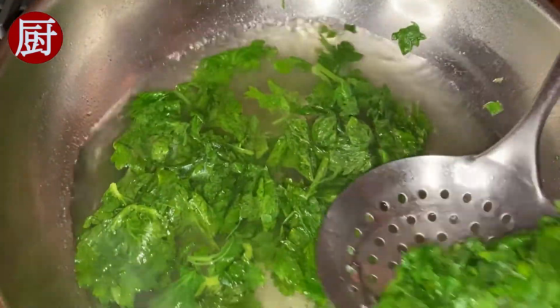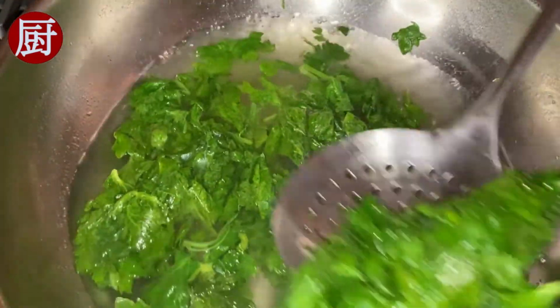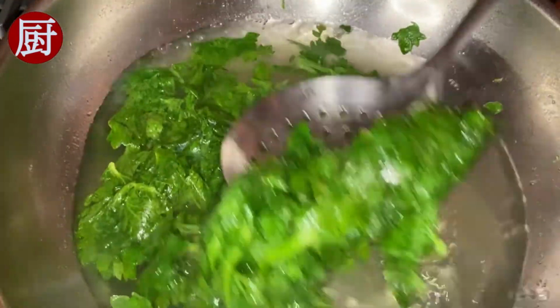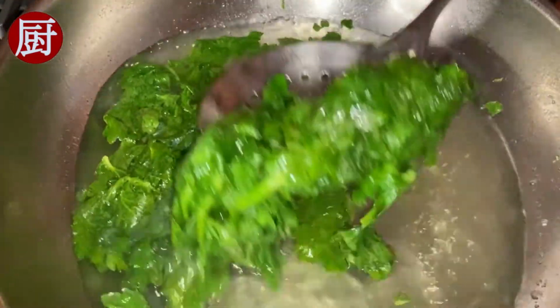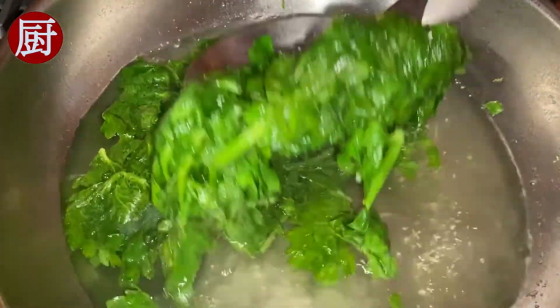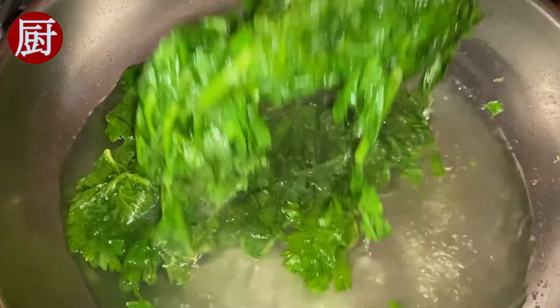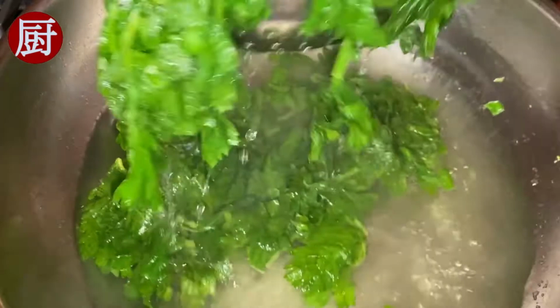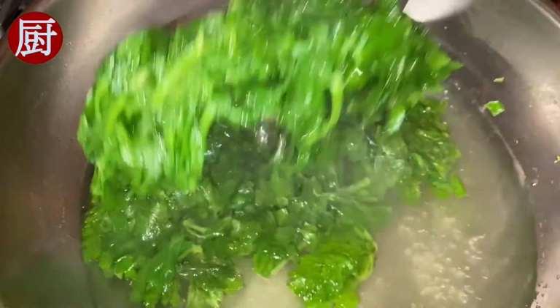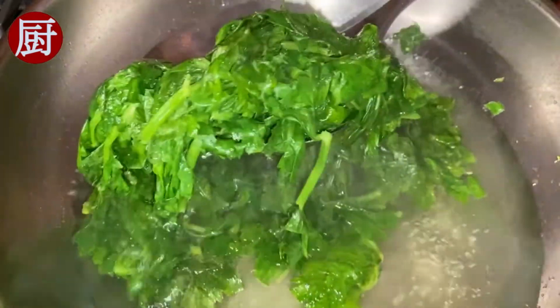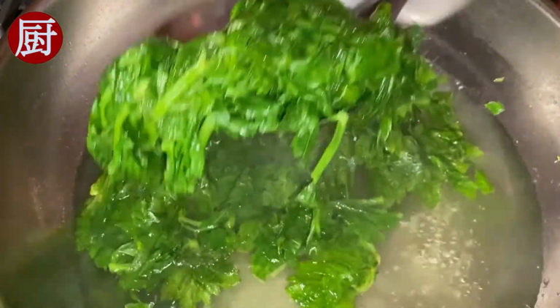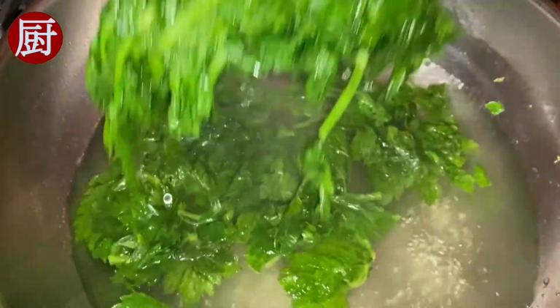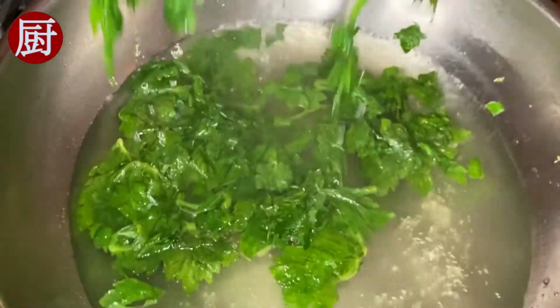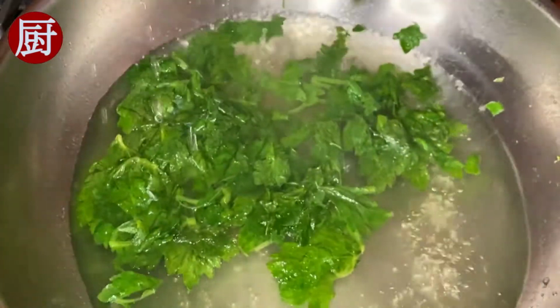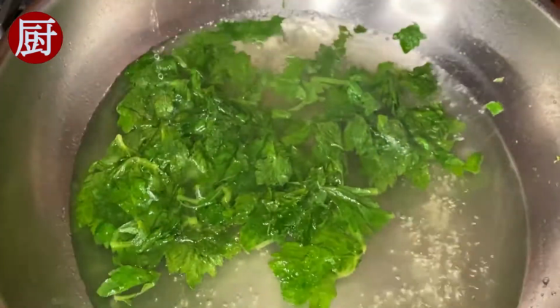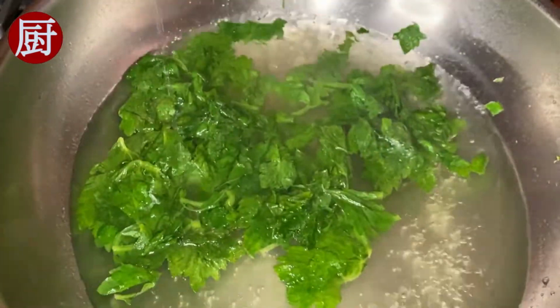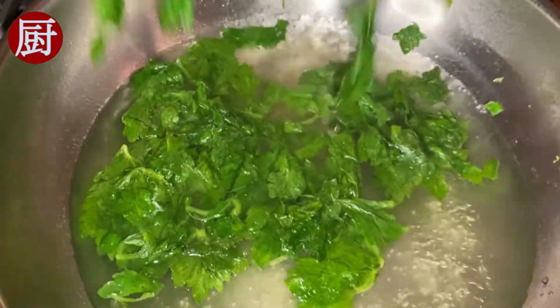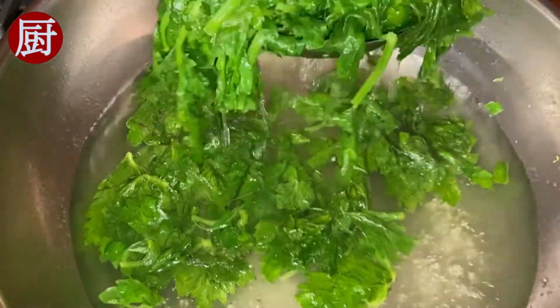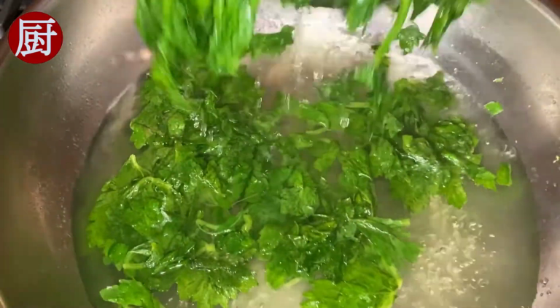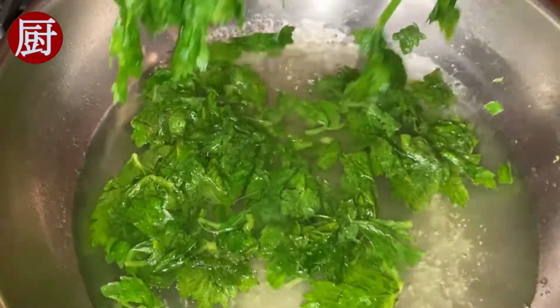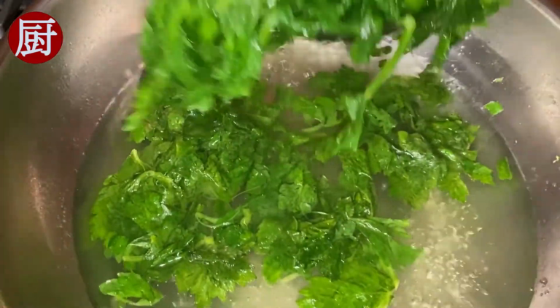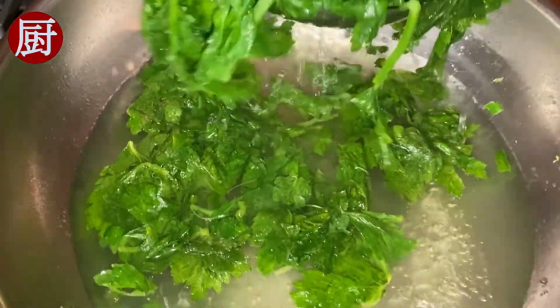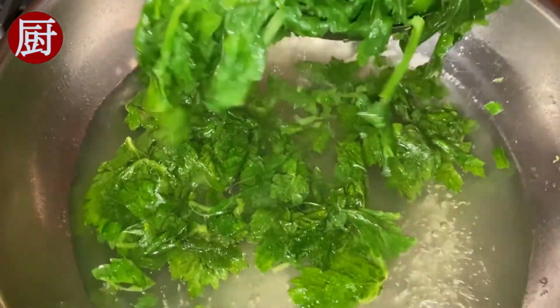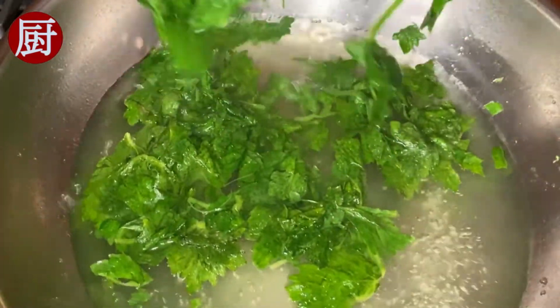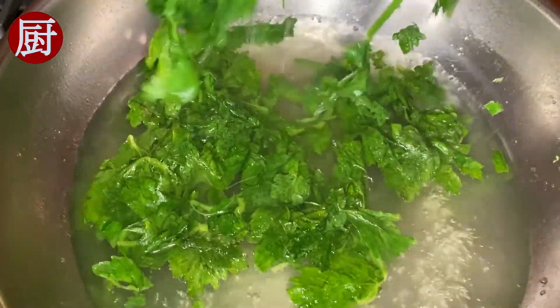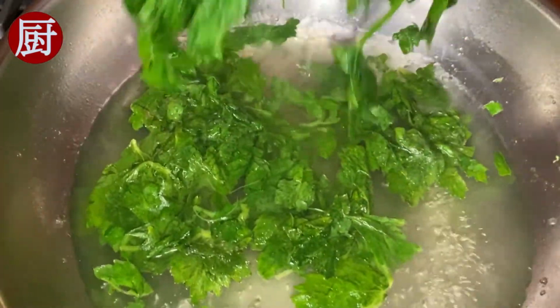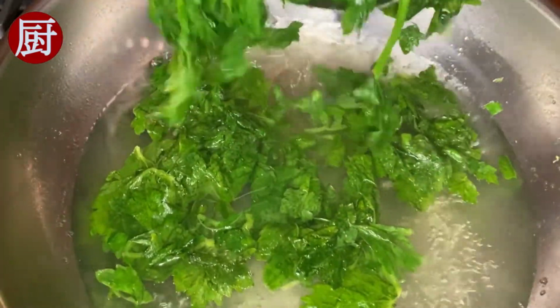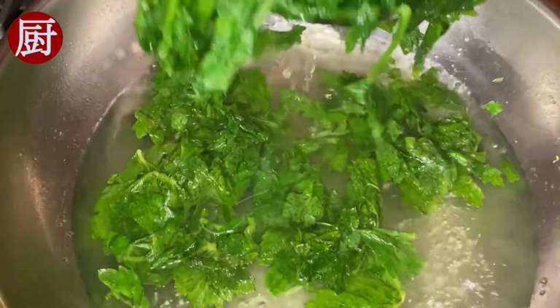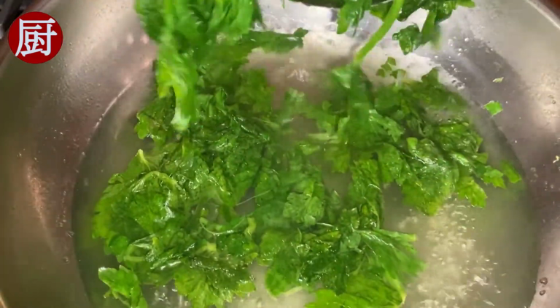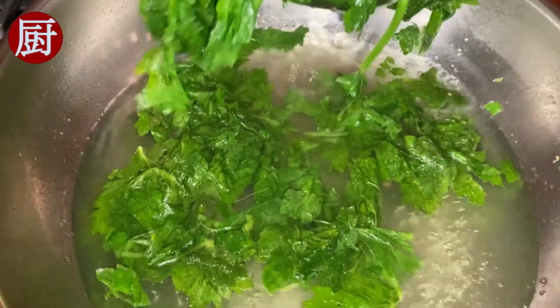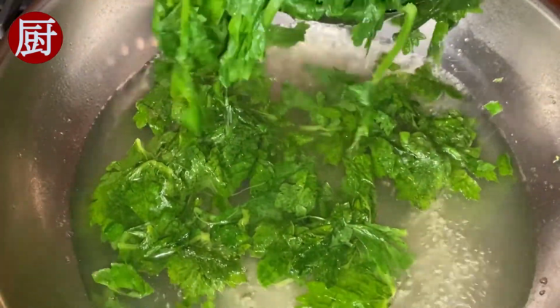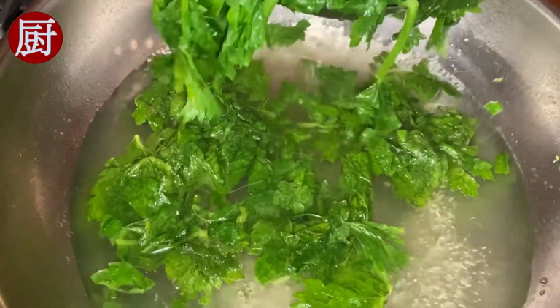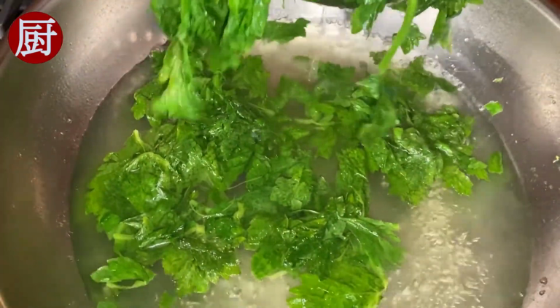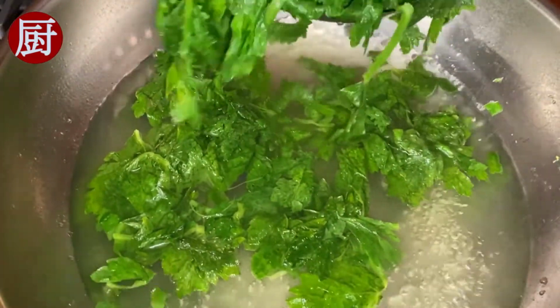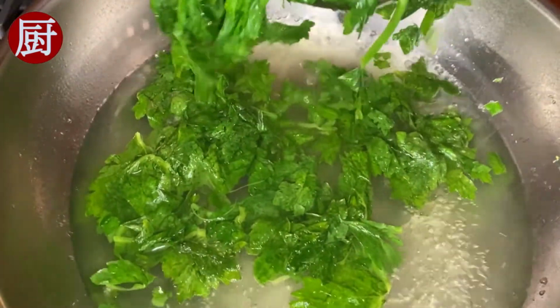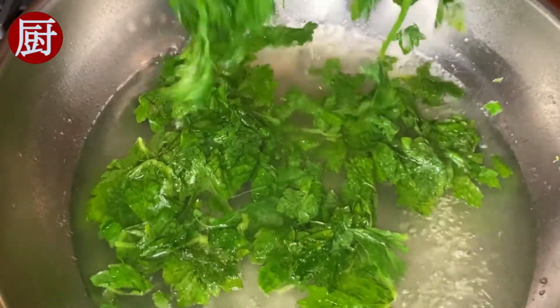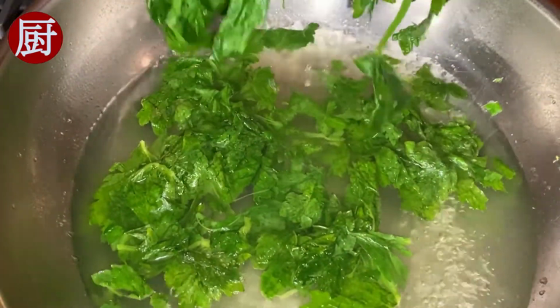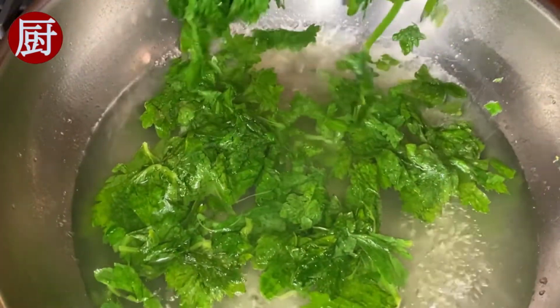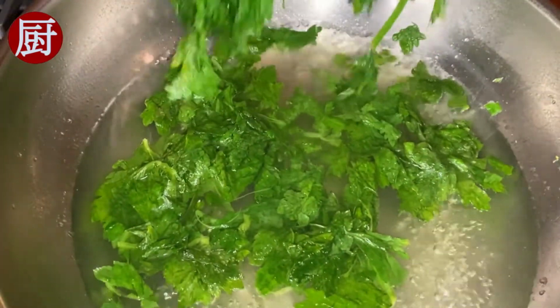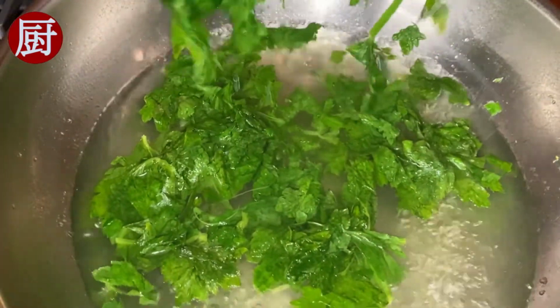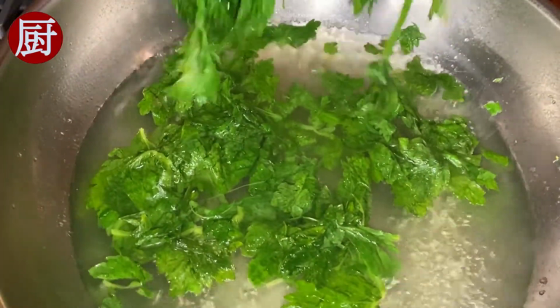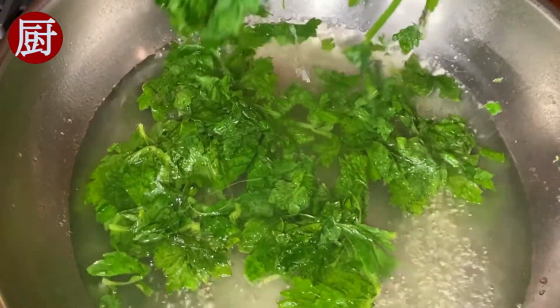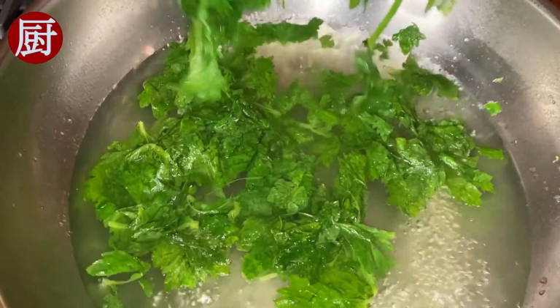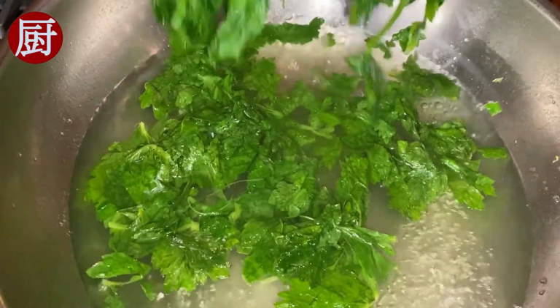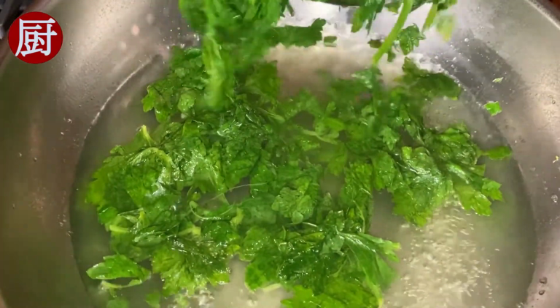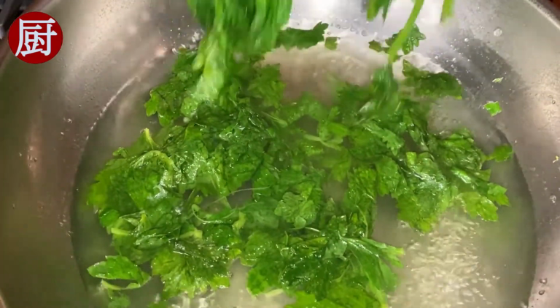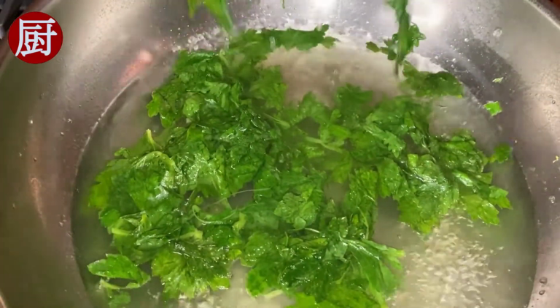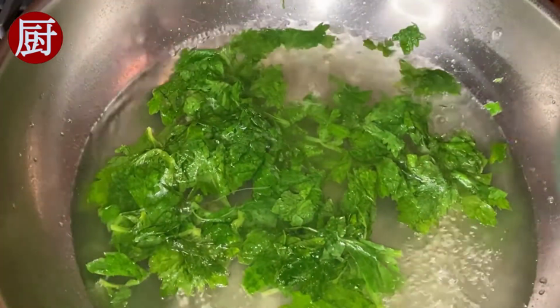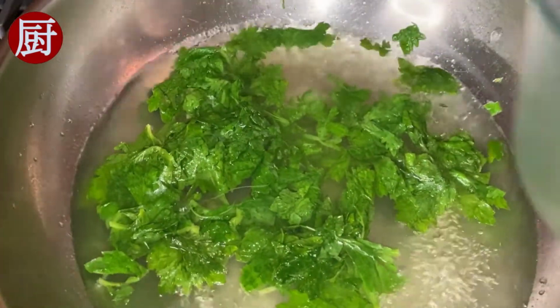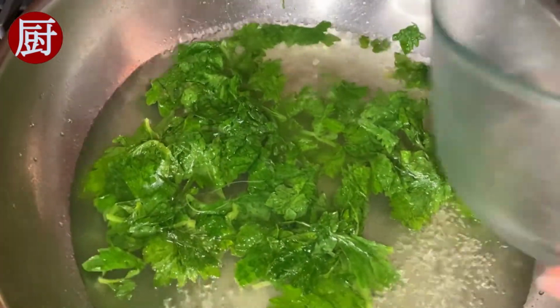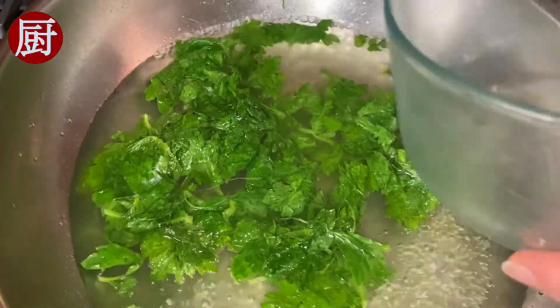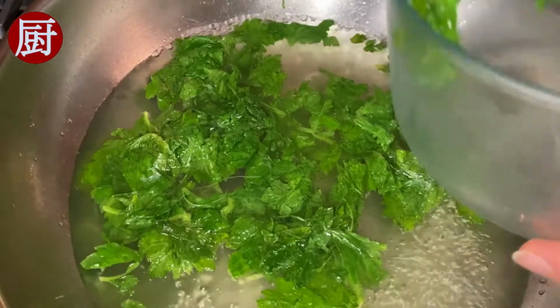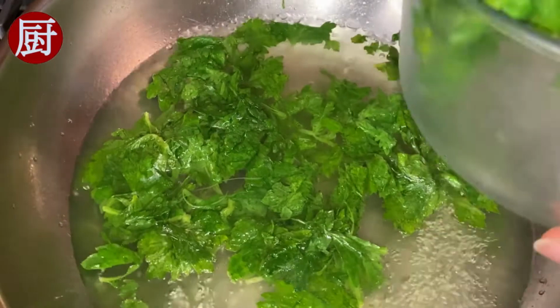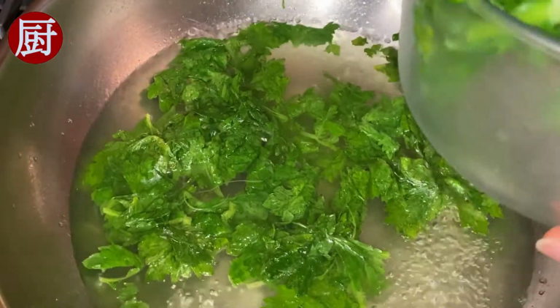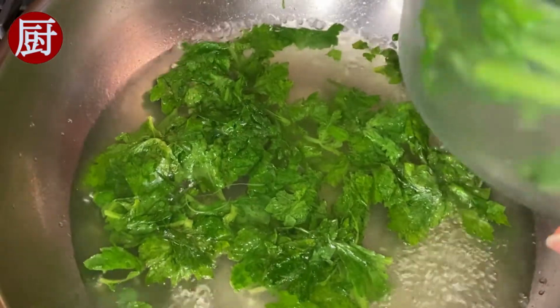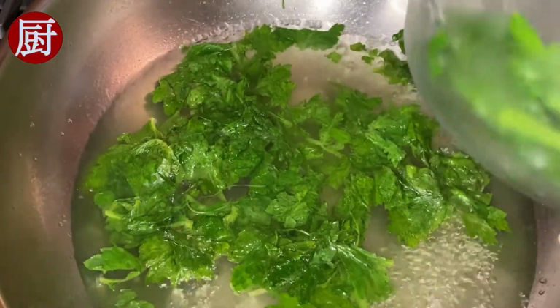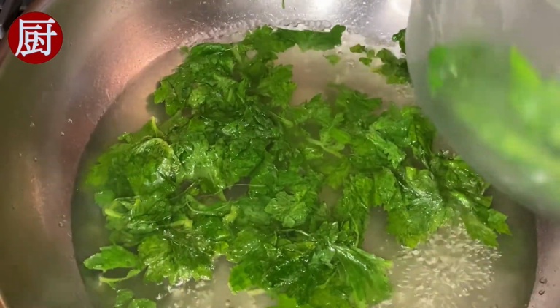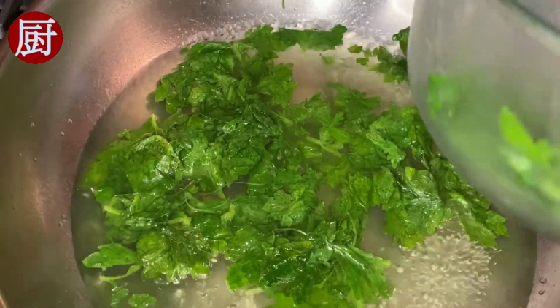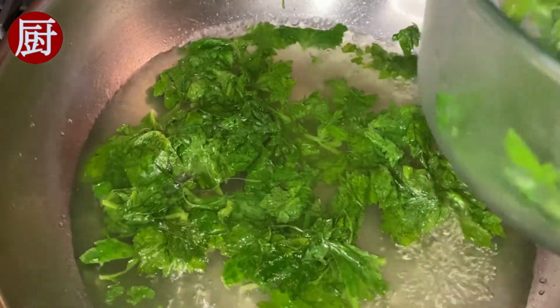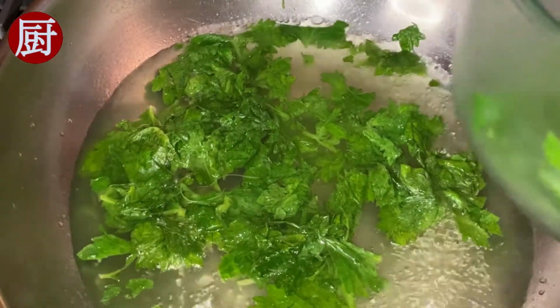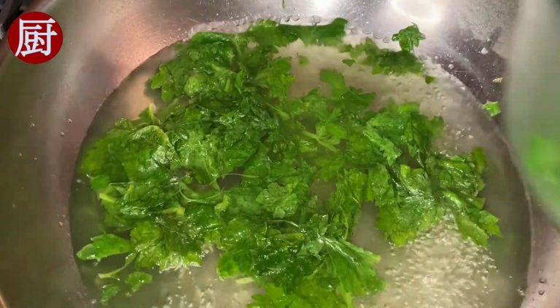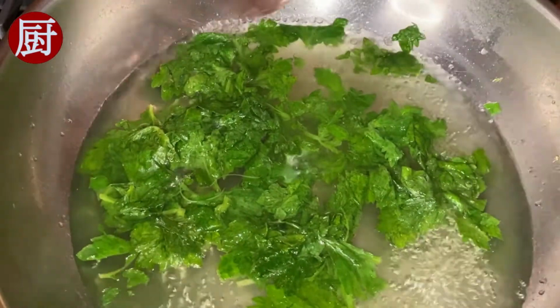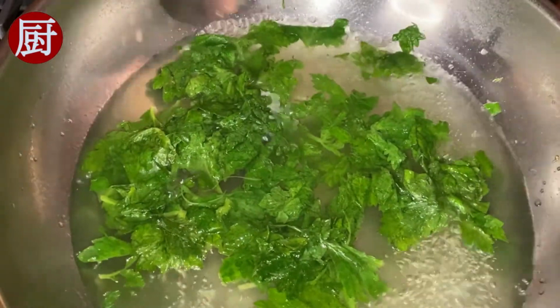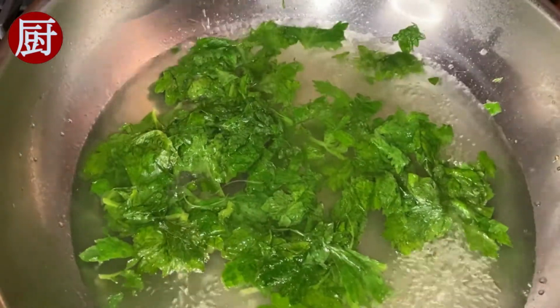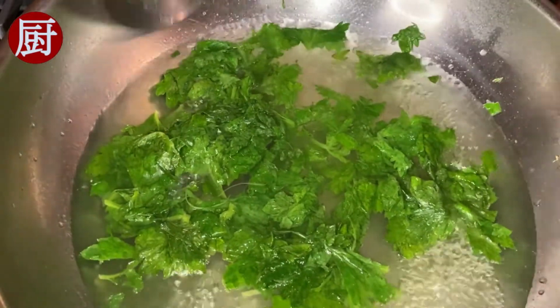Drain the leaves thoroughly. Feel free to use your hands to squeeze out the water, but wait until the leaves cool down to avoid getting burned.